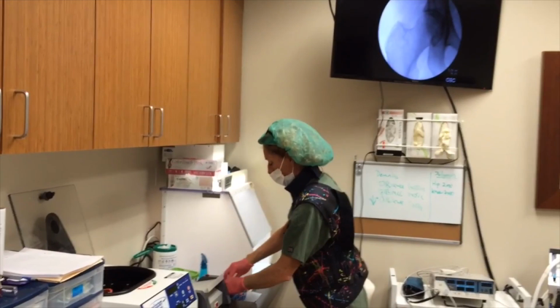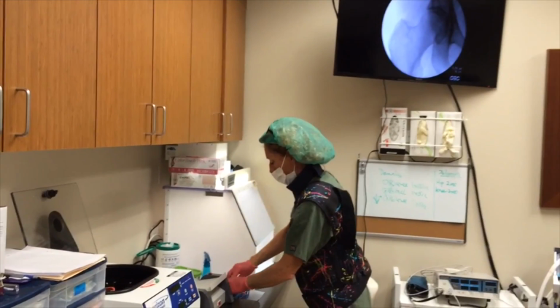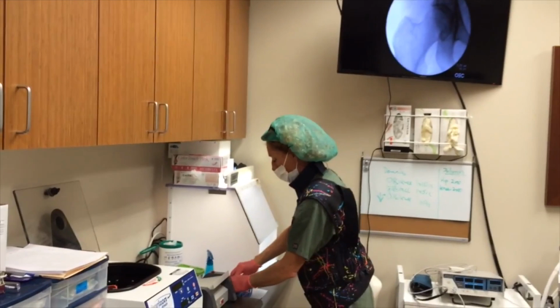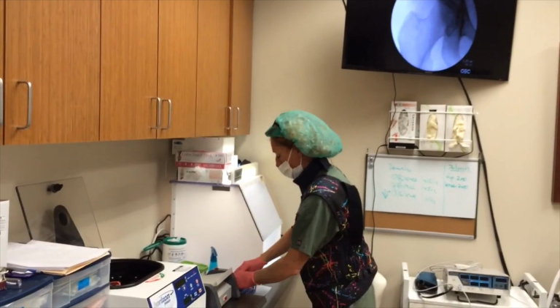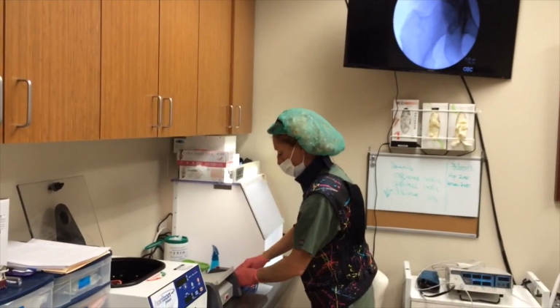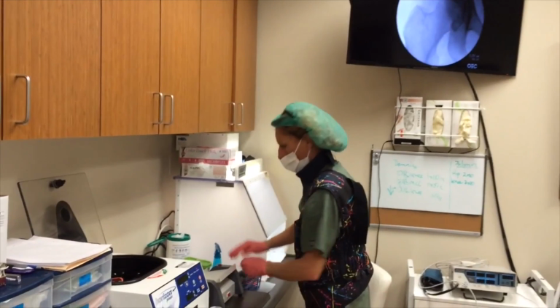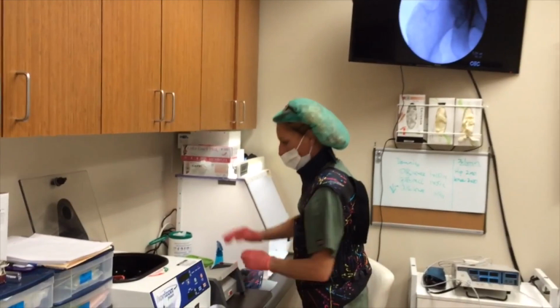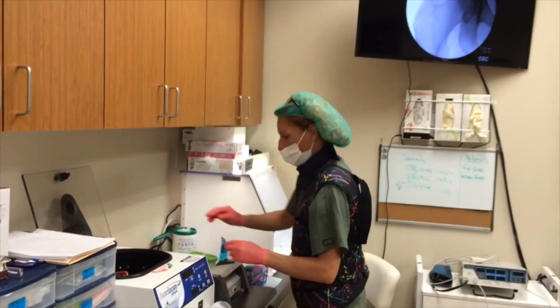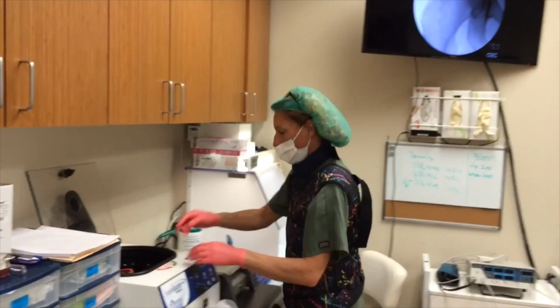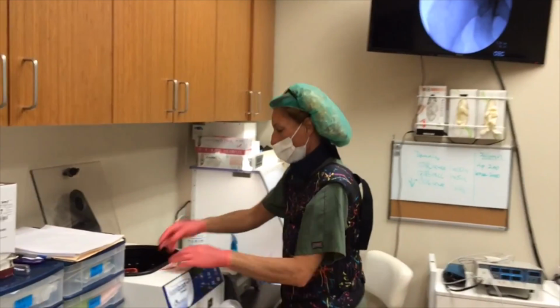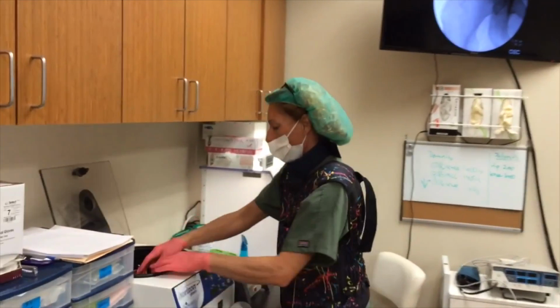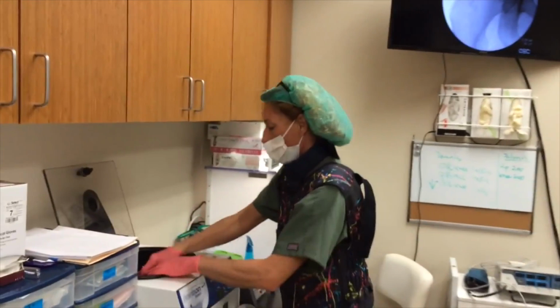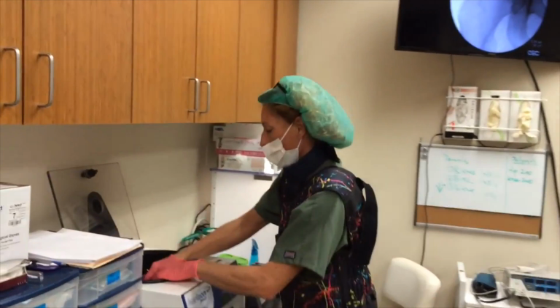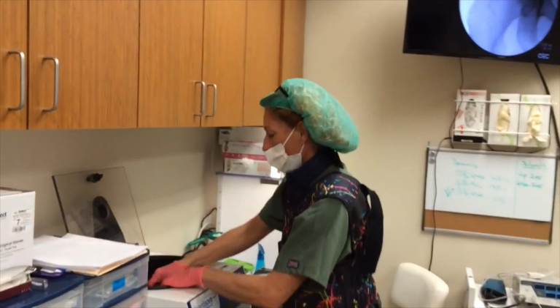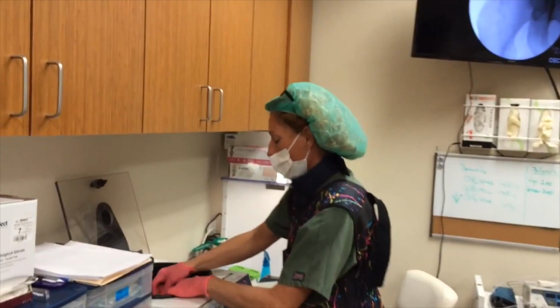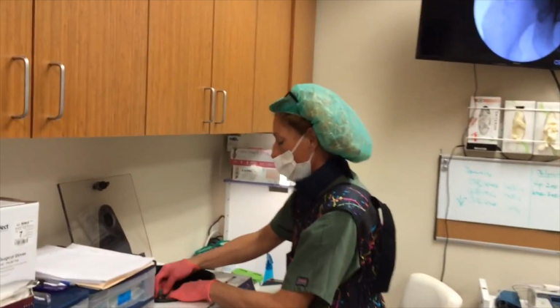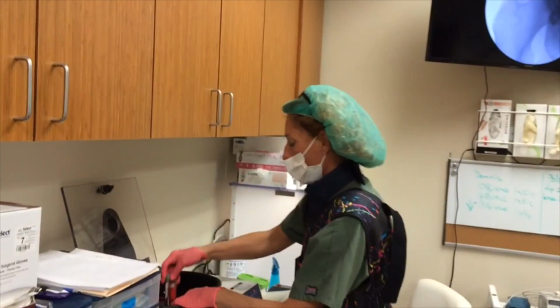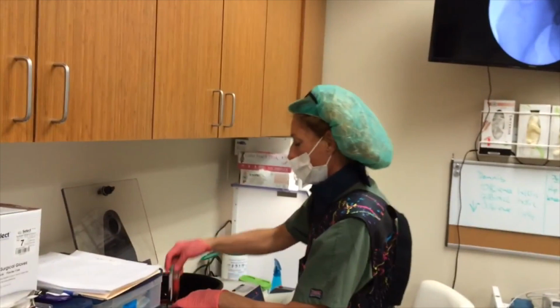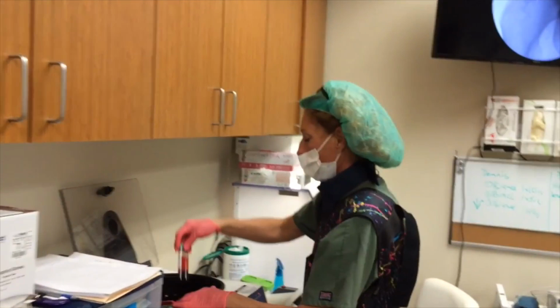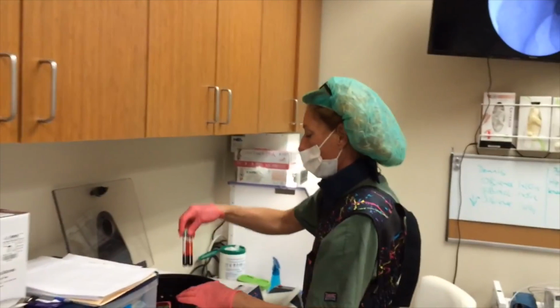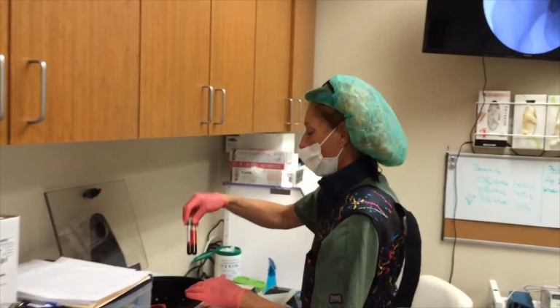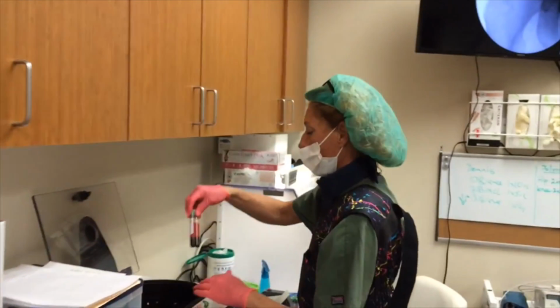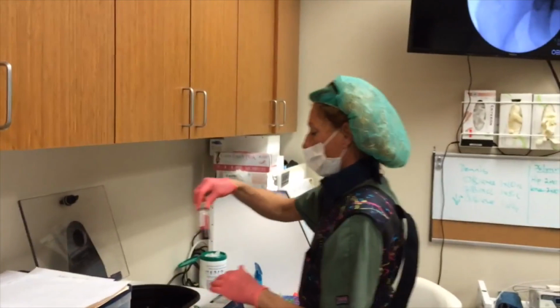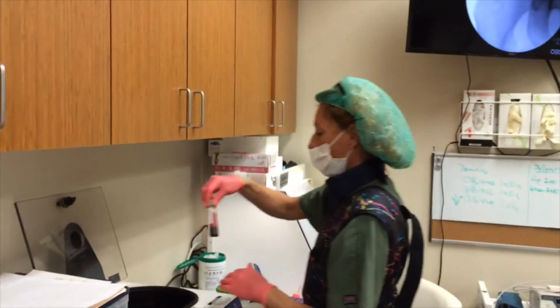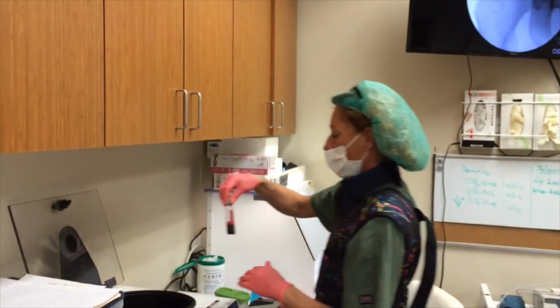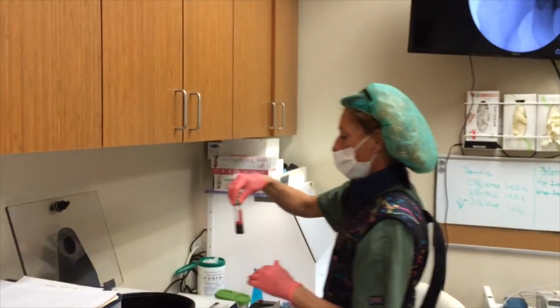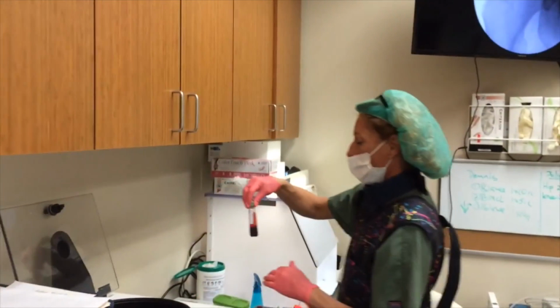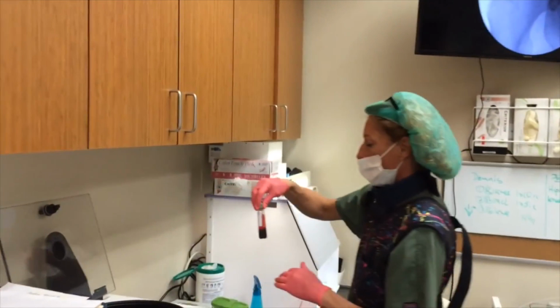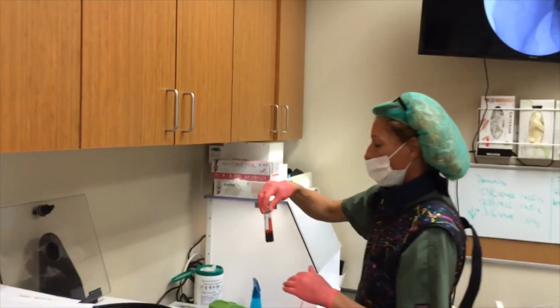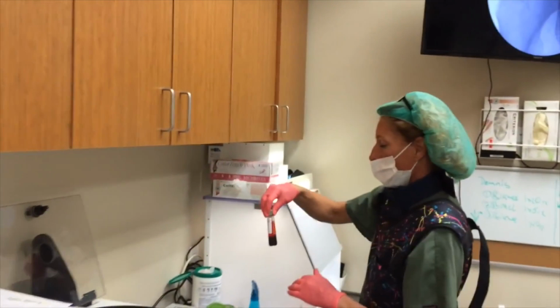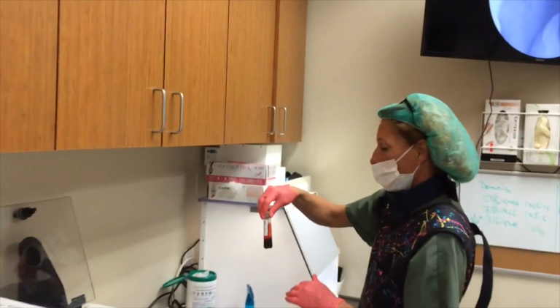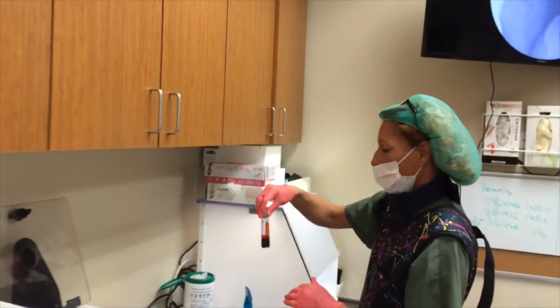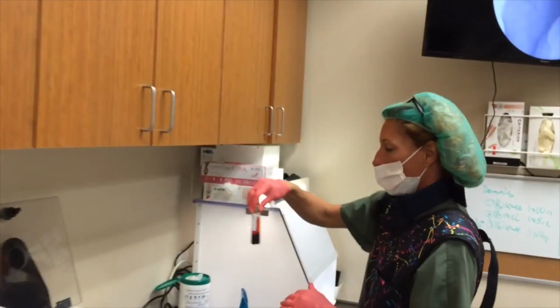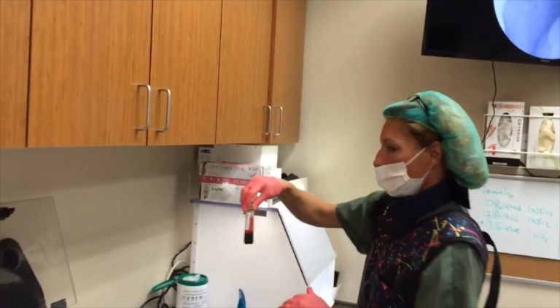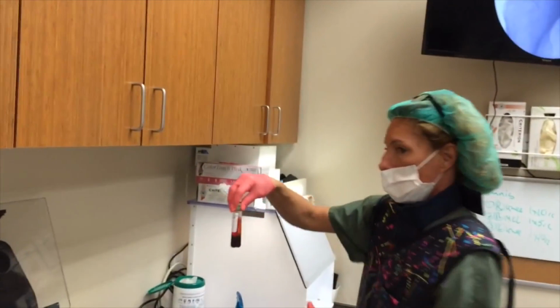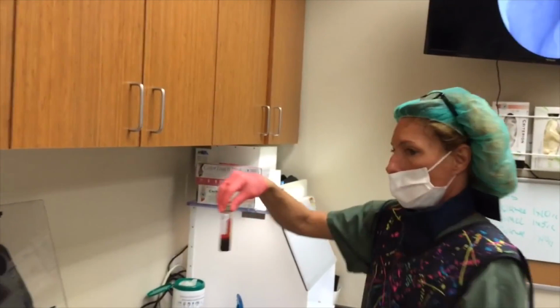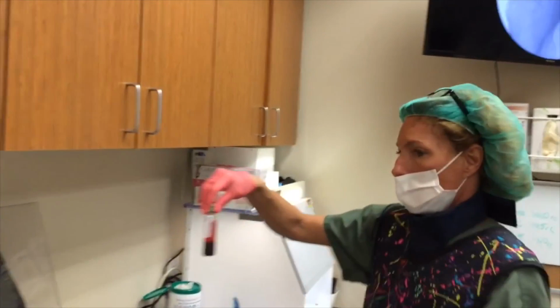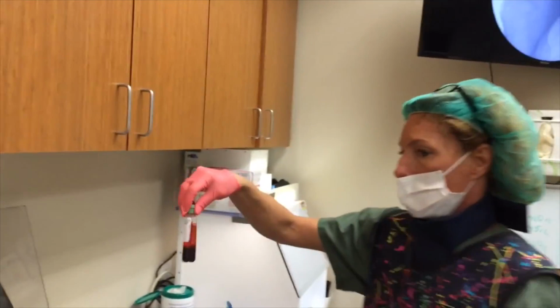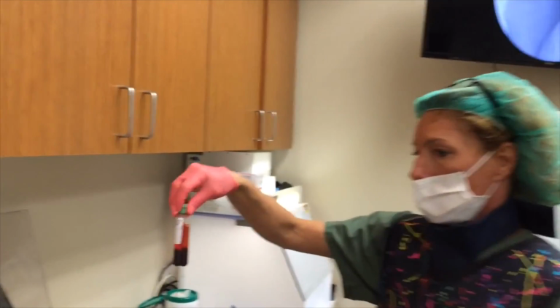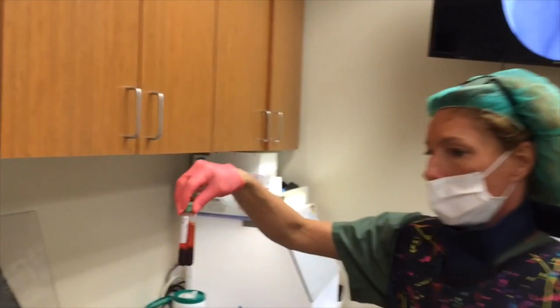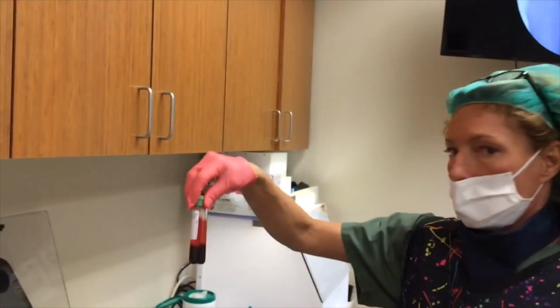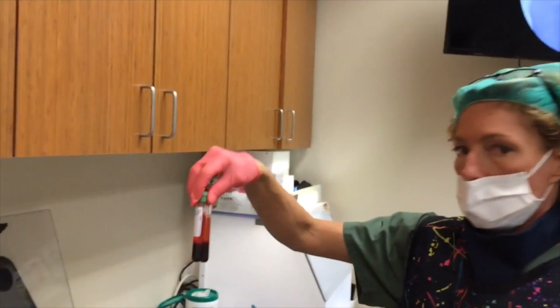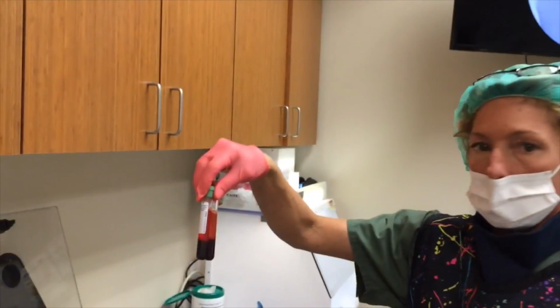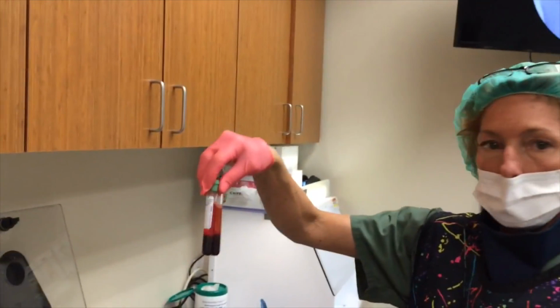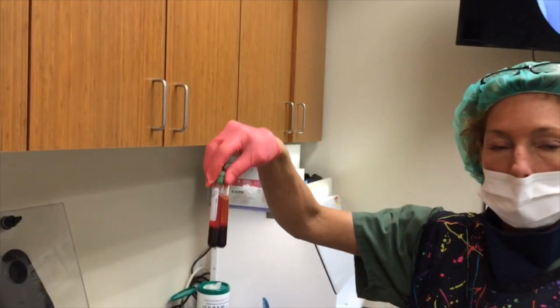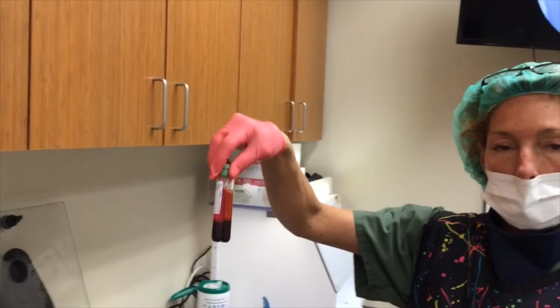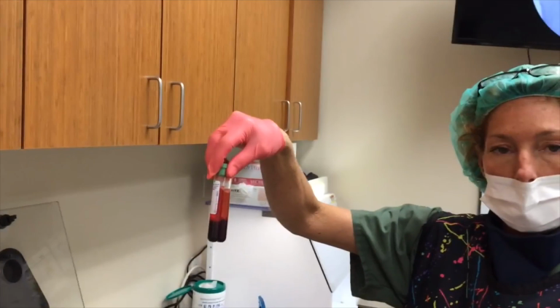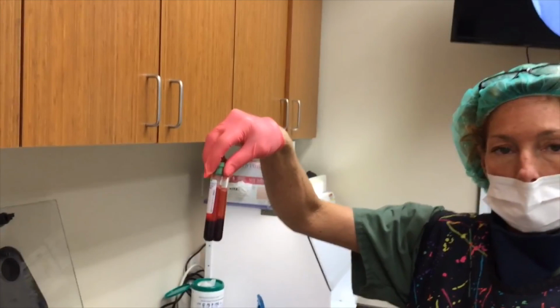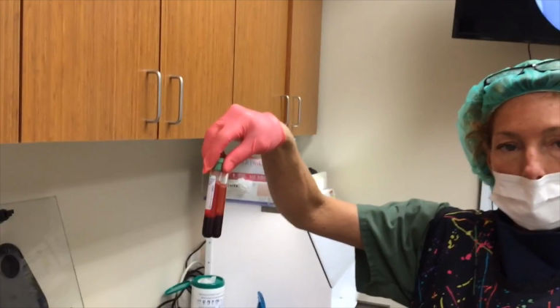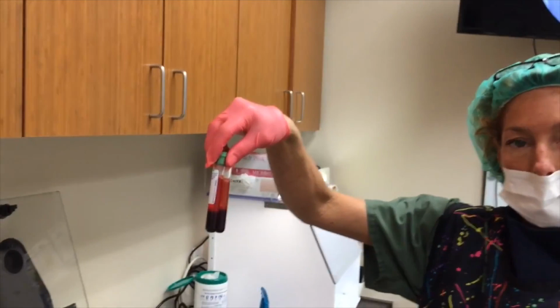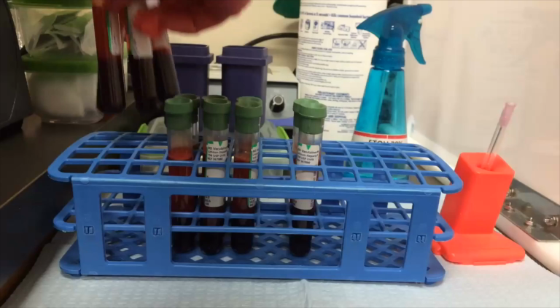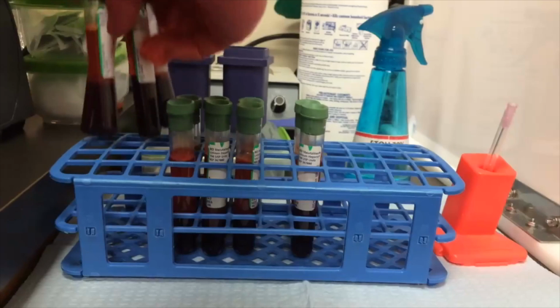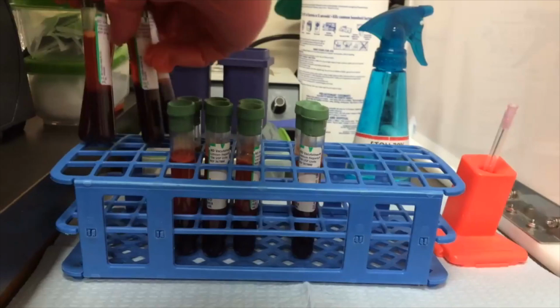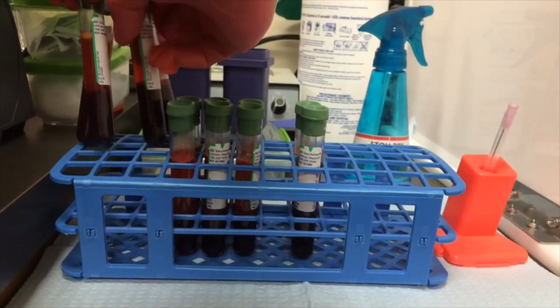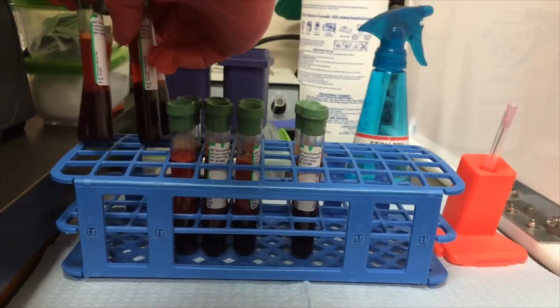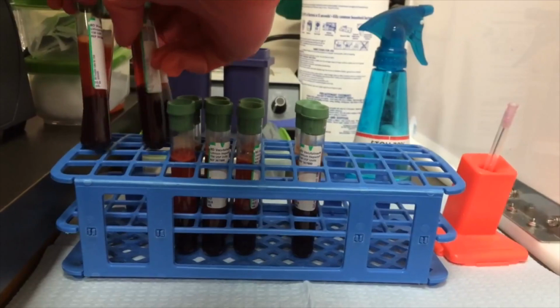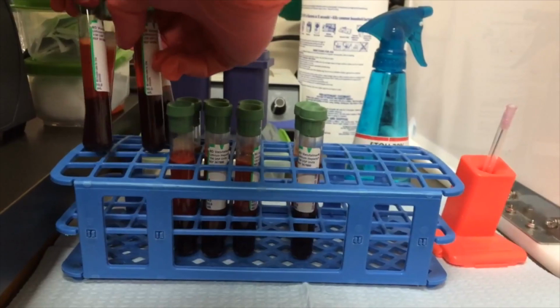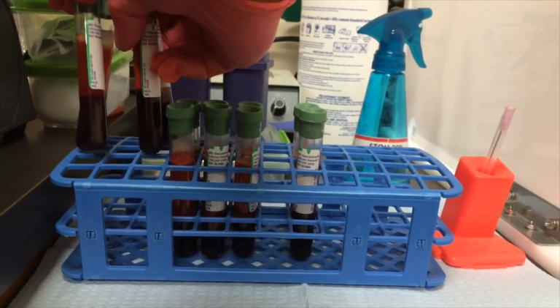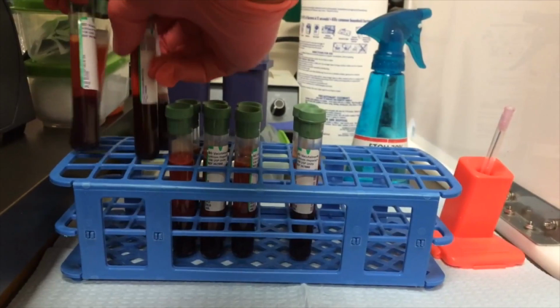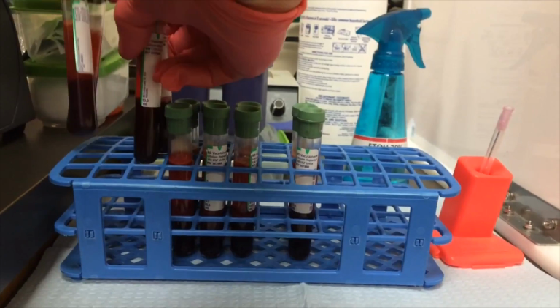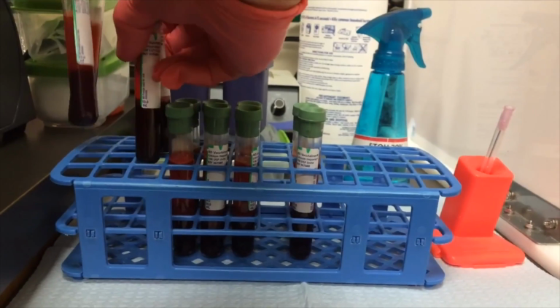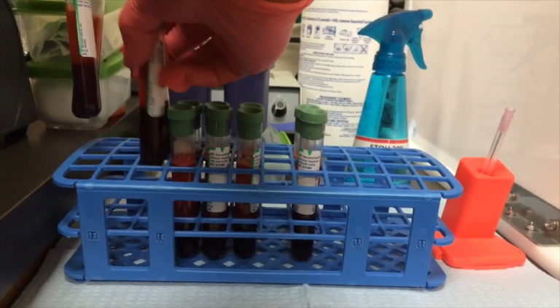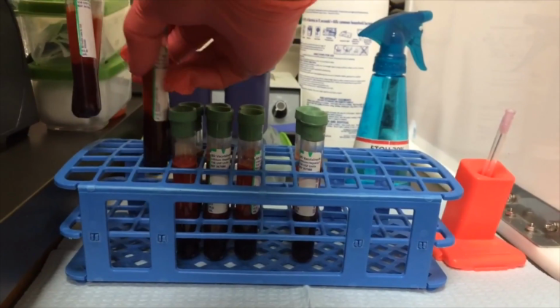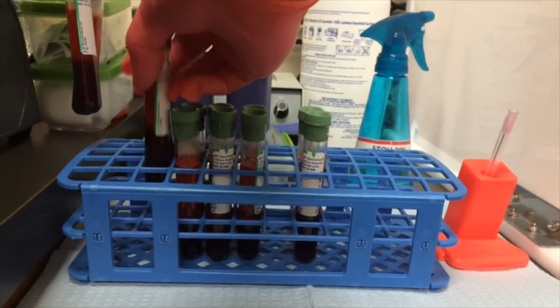After taking about 60 cc's of bone marrow, that's going to give us in the neighborhood of 20,000 stem cells.